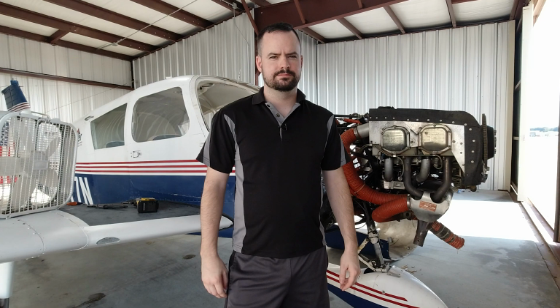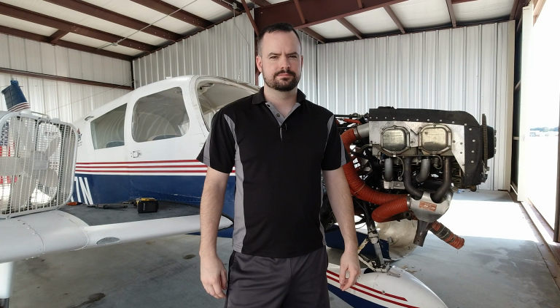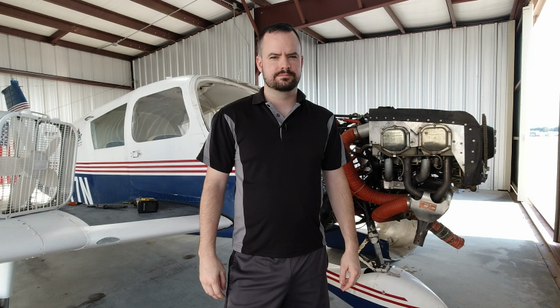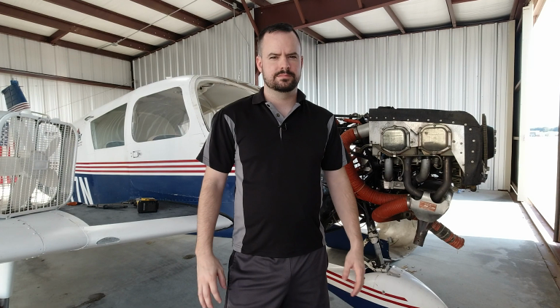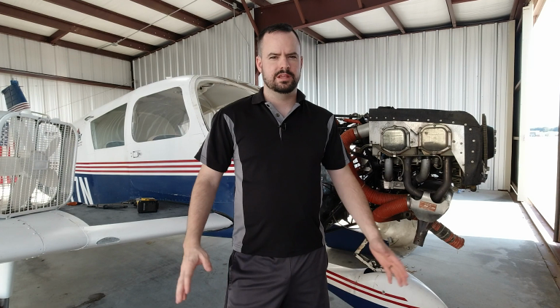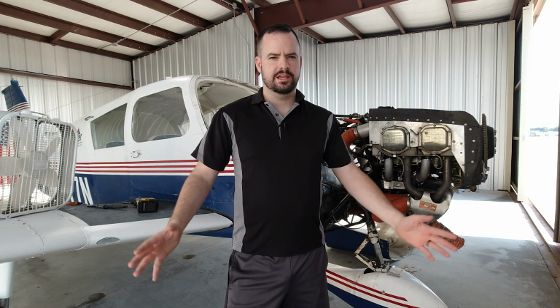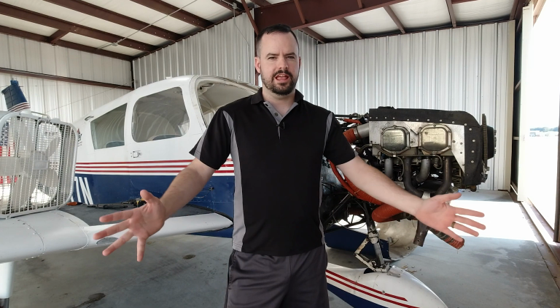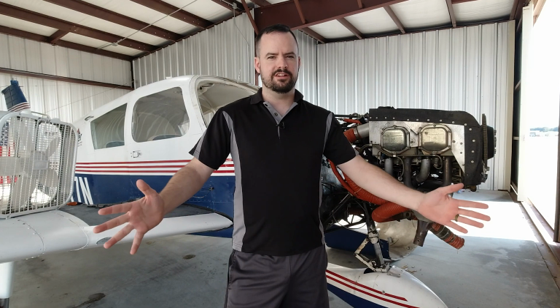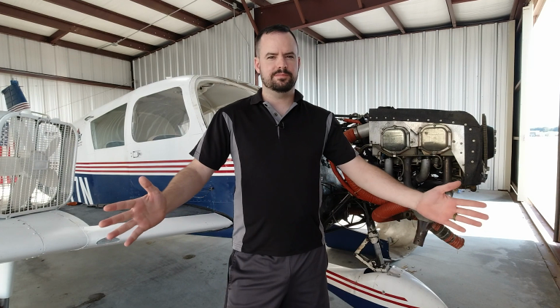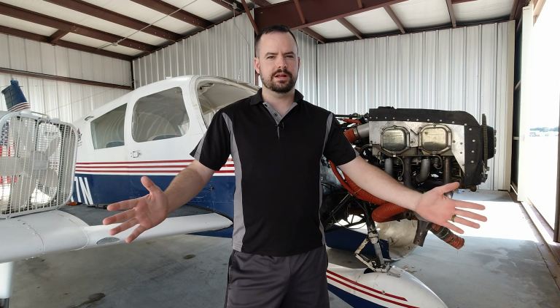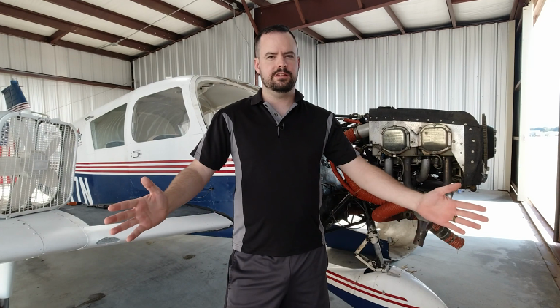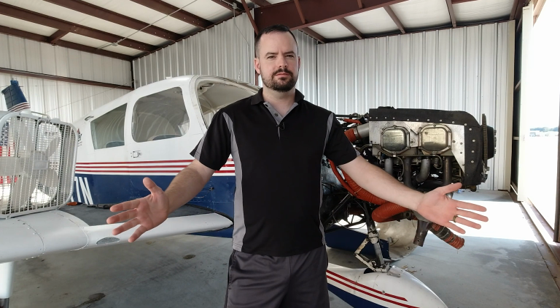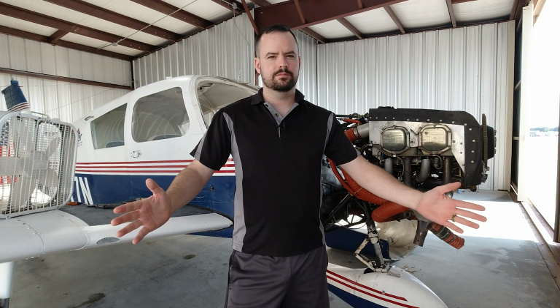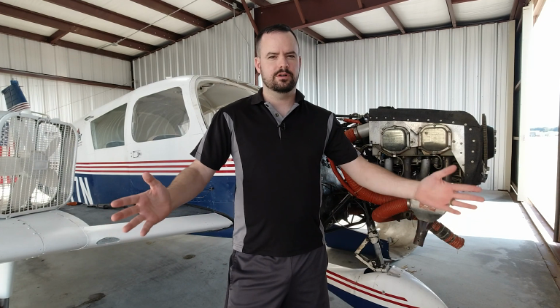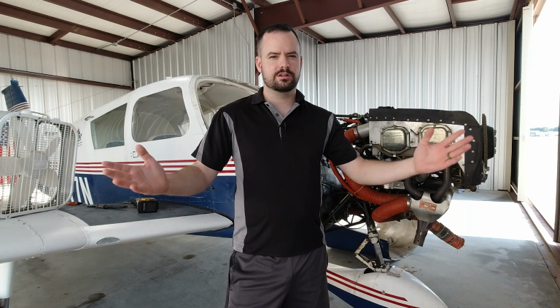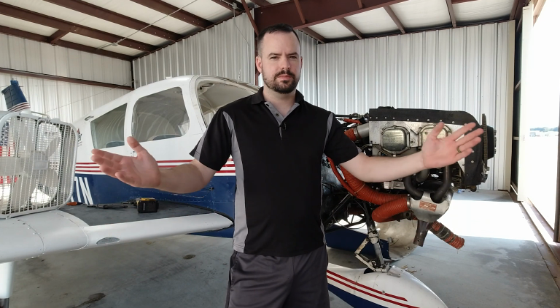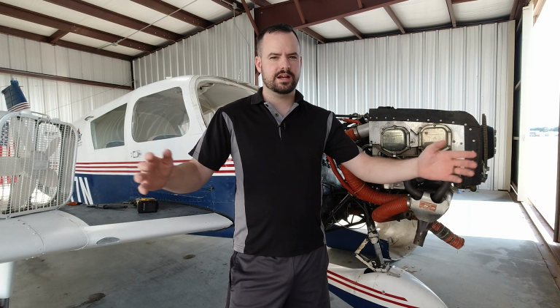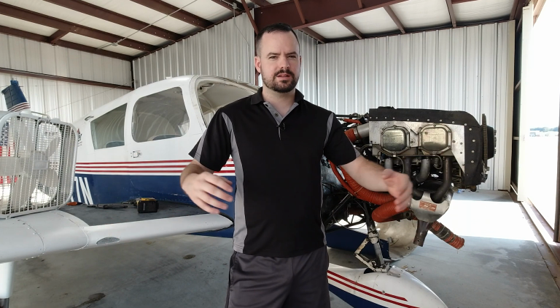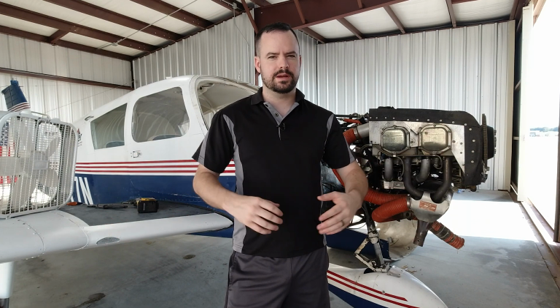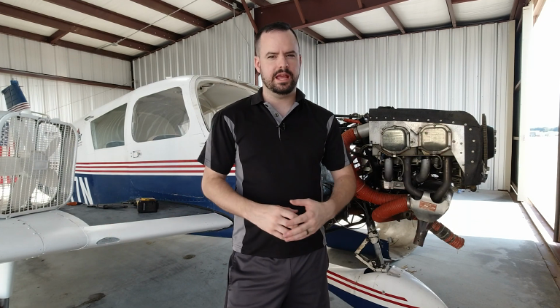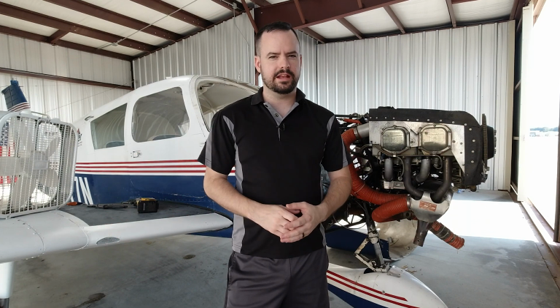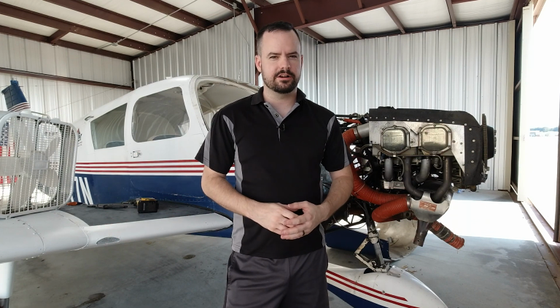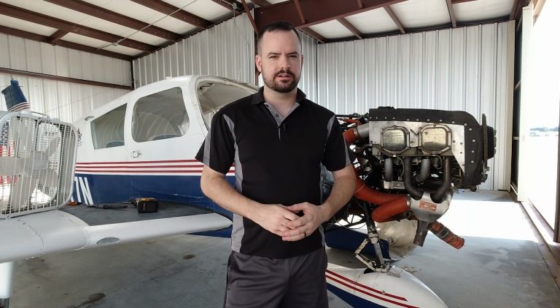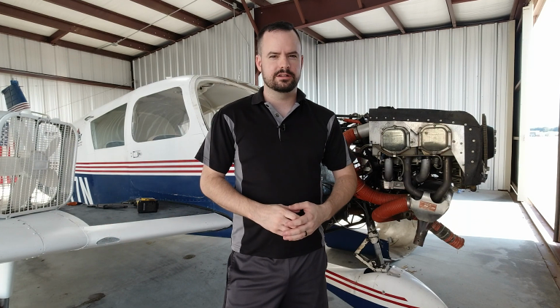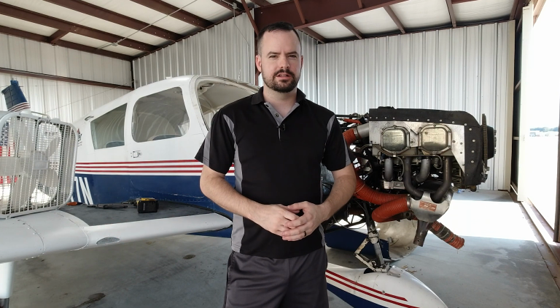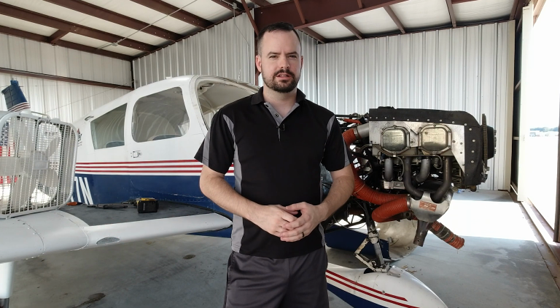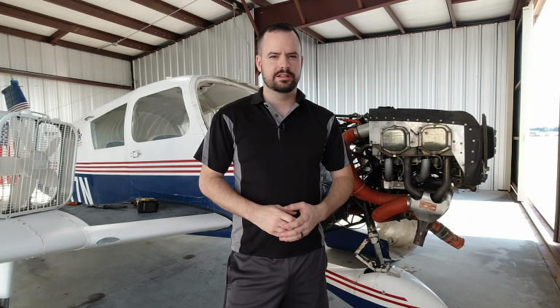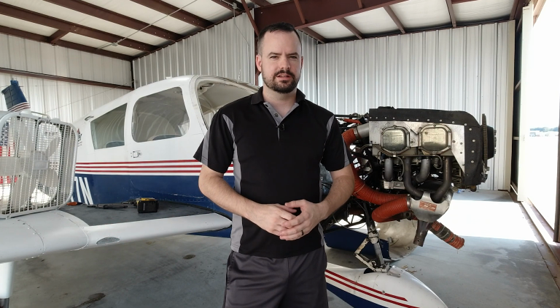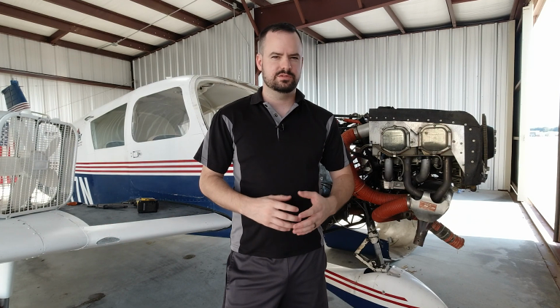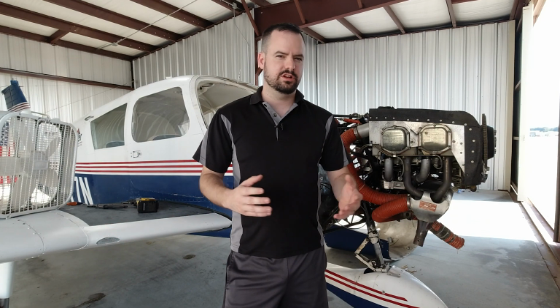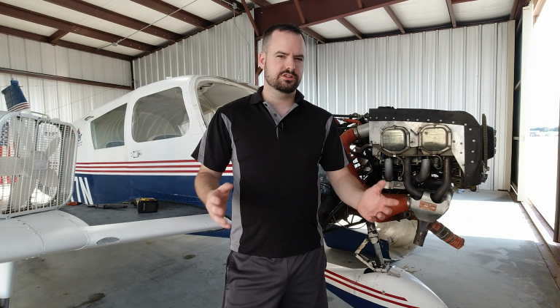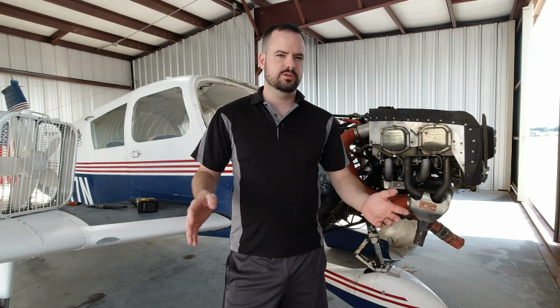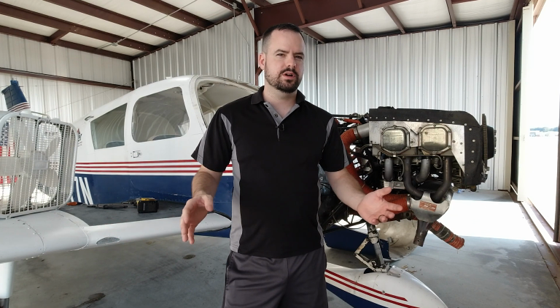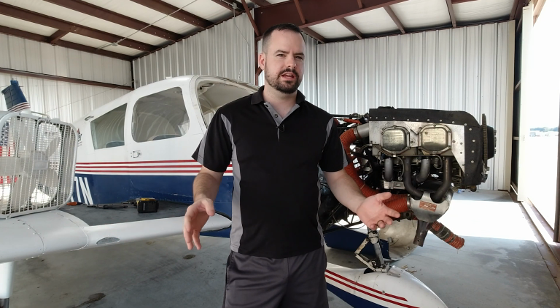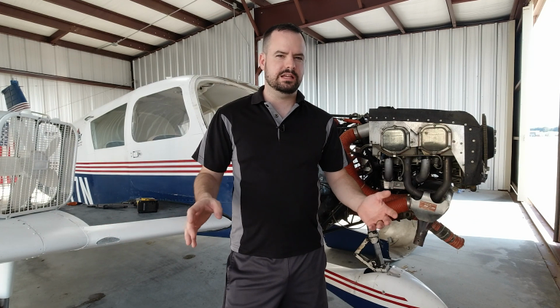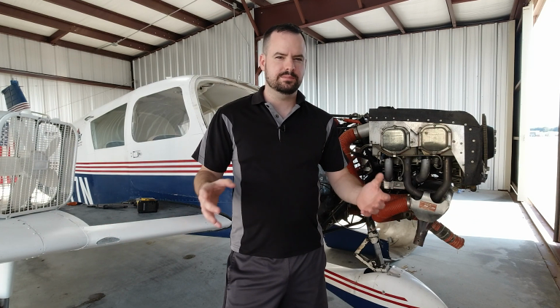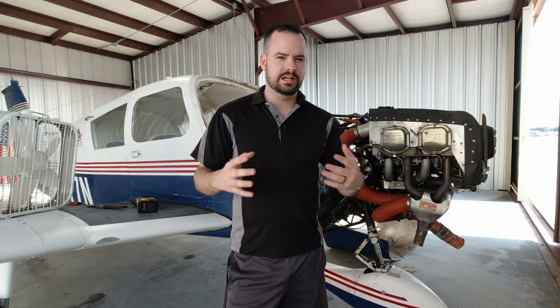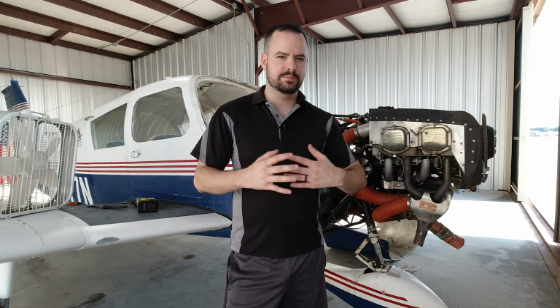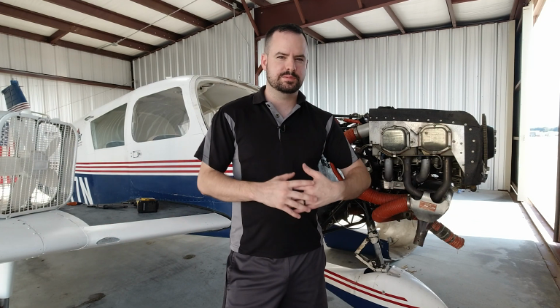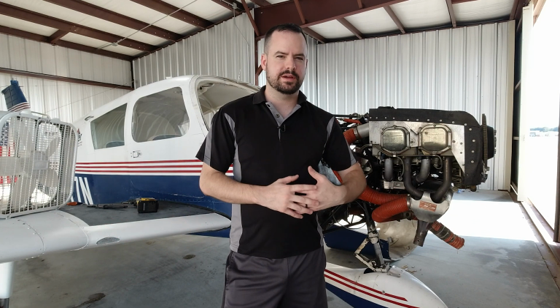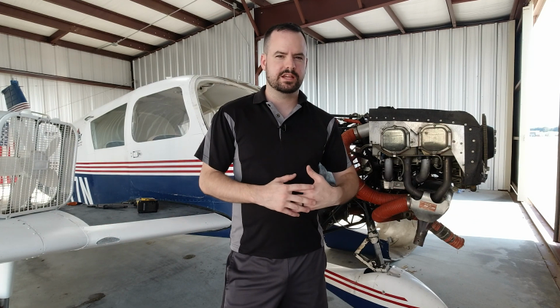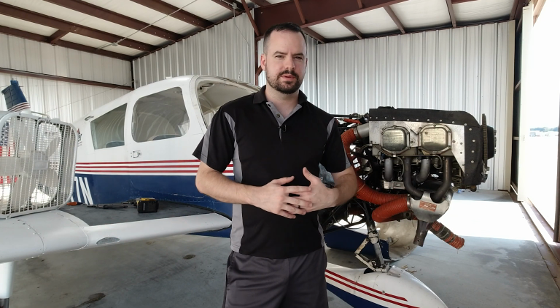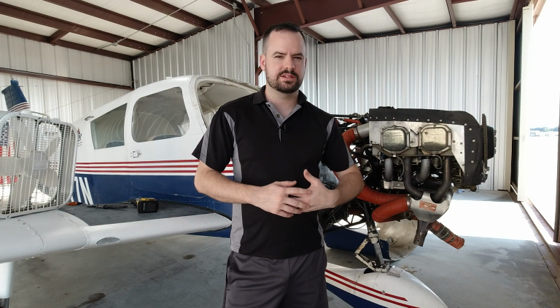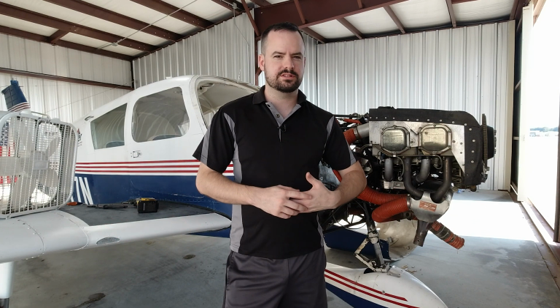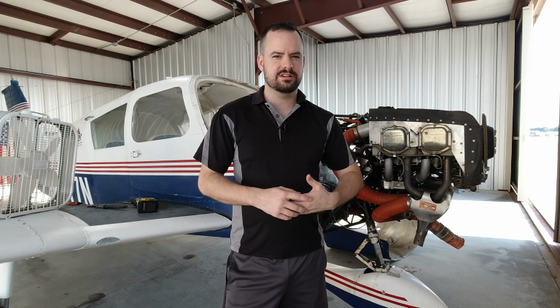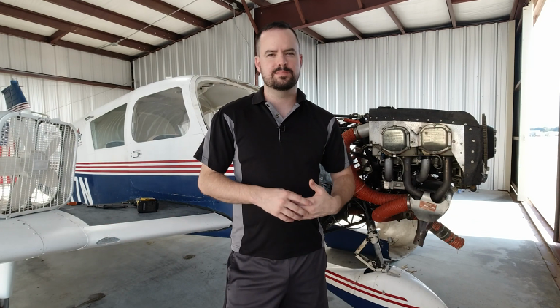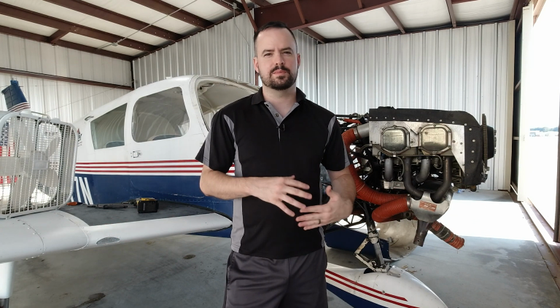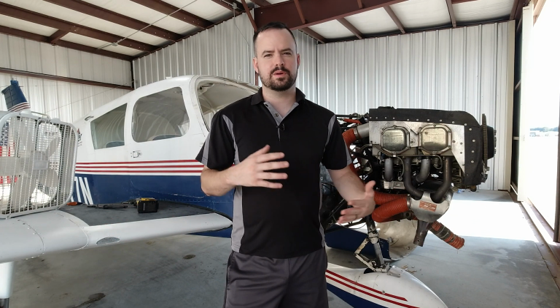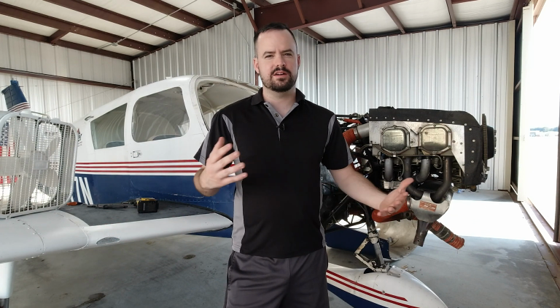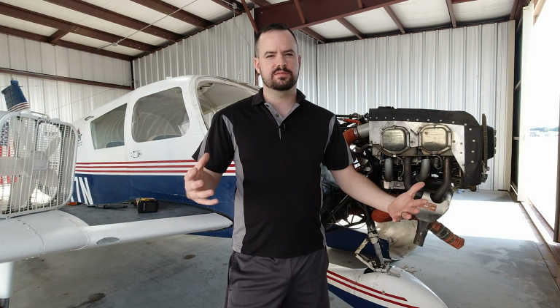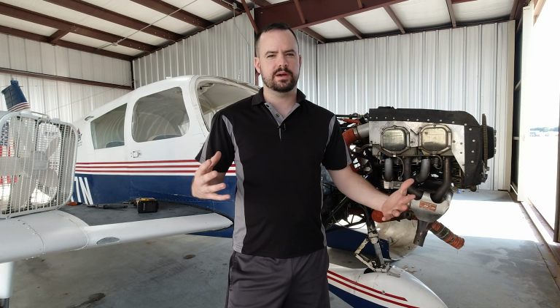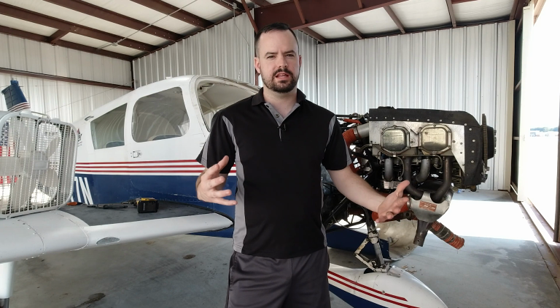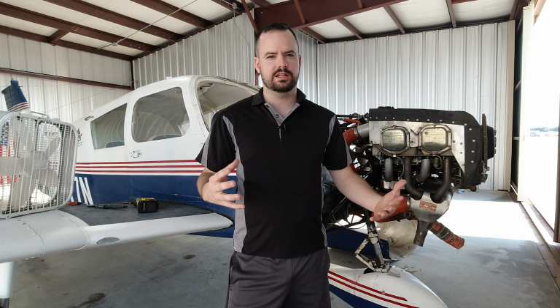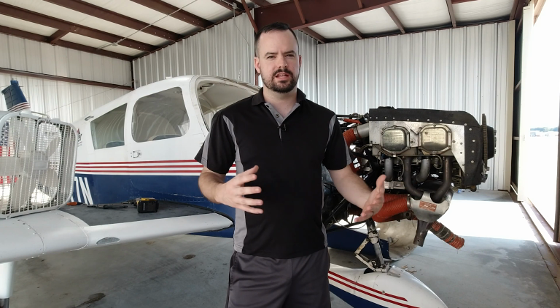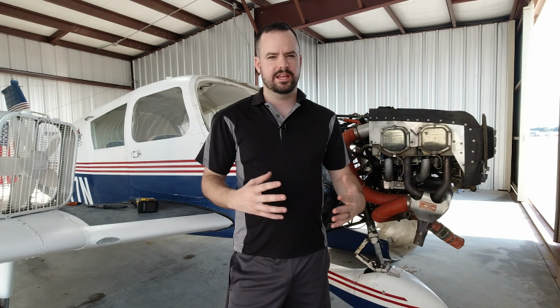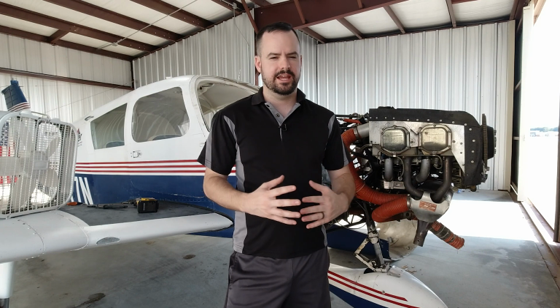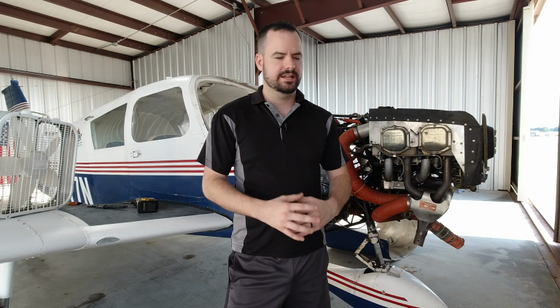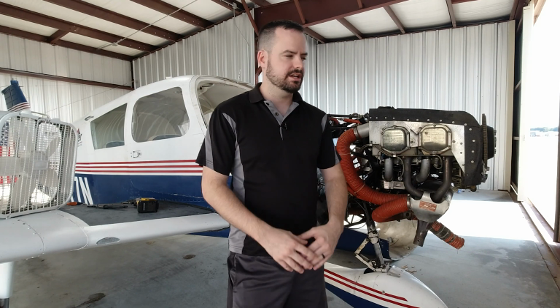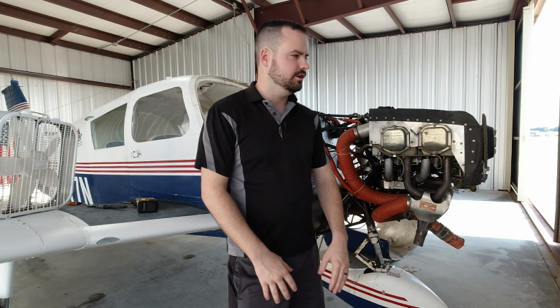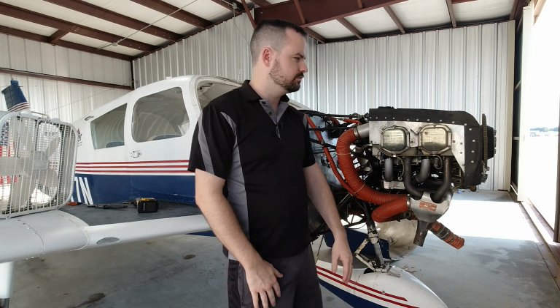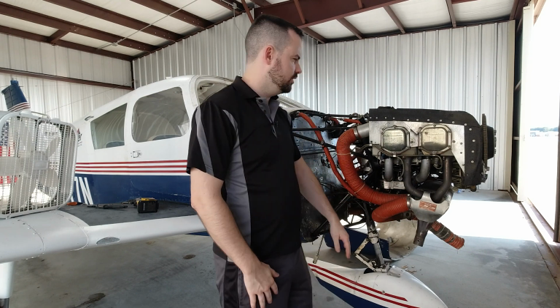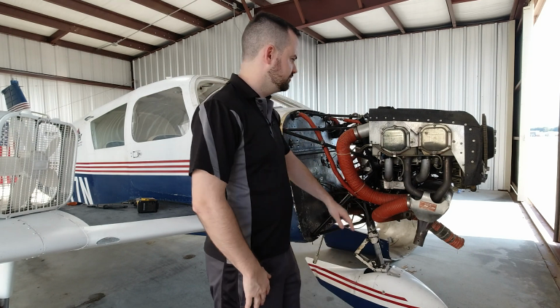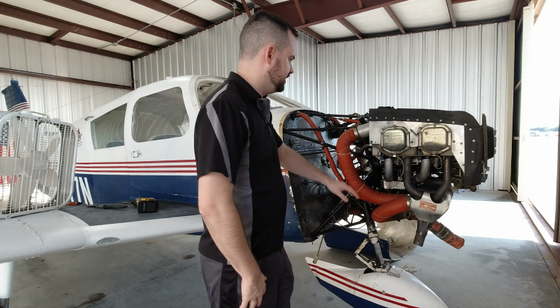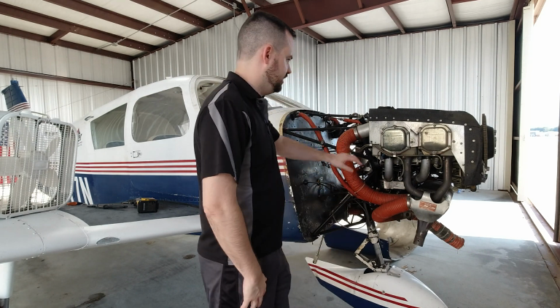Hello everybody, welcome back to my hangar. If you don't know who I am, my name is Micah Messer. I'm a private pilot and I own Rosie.